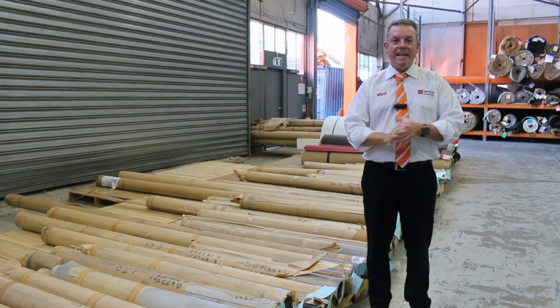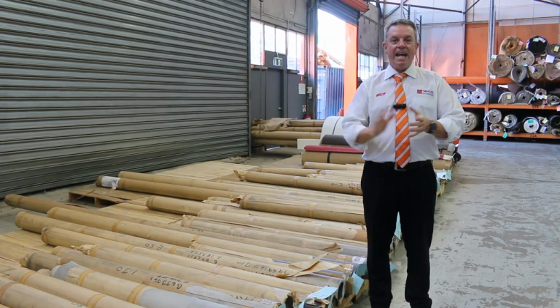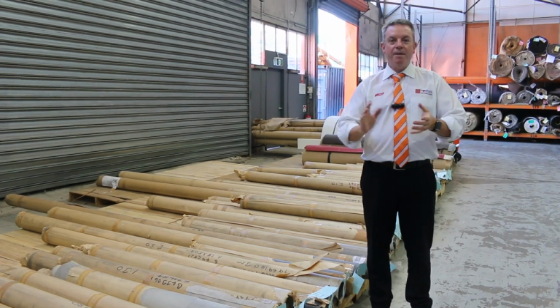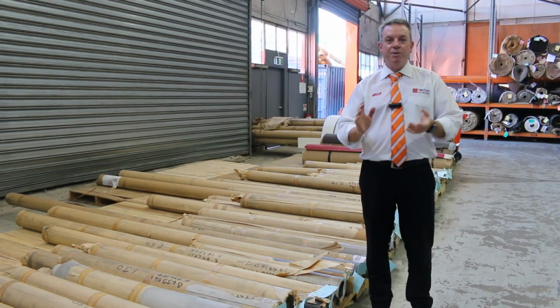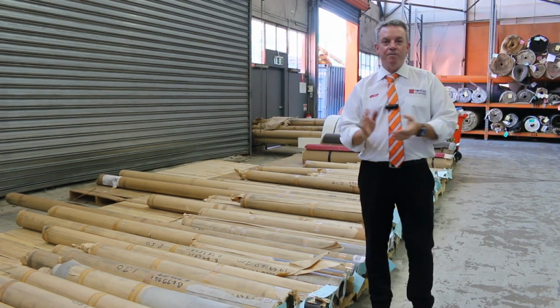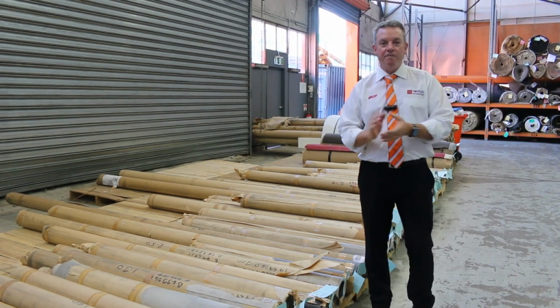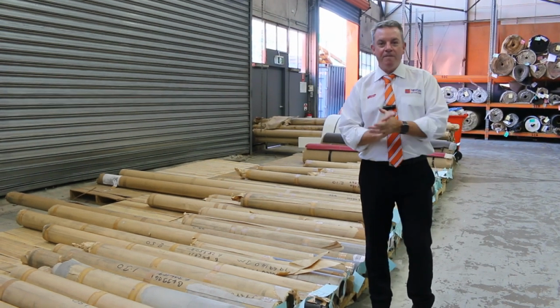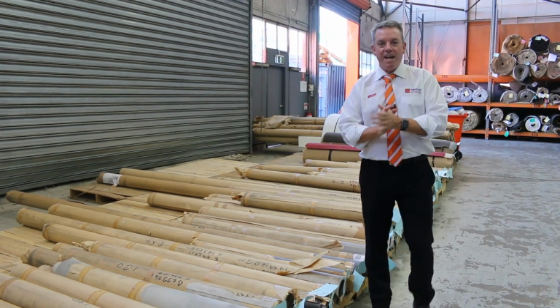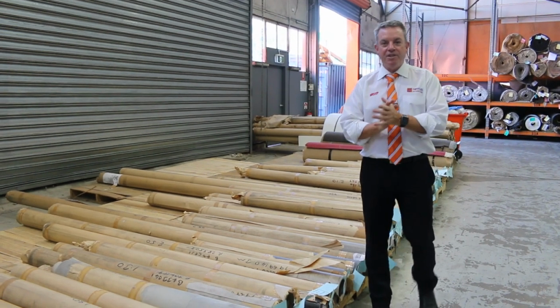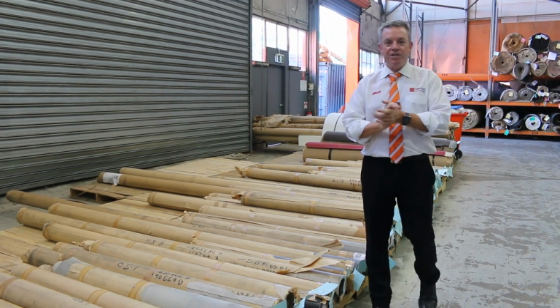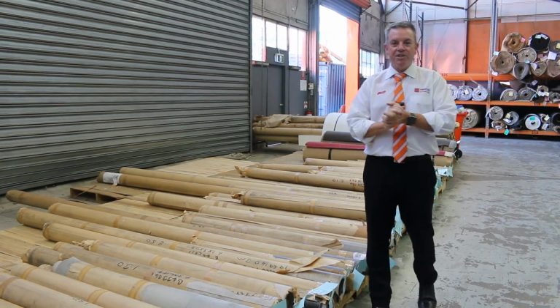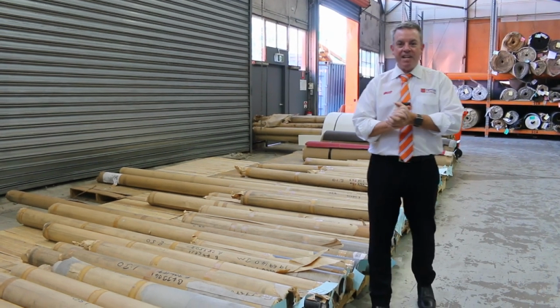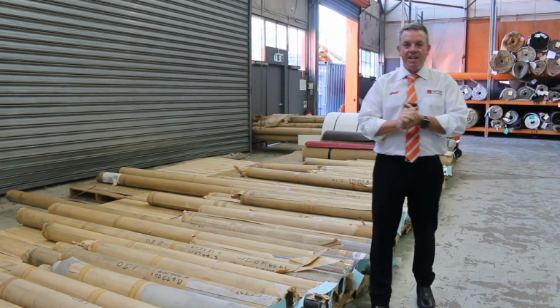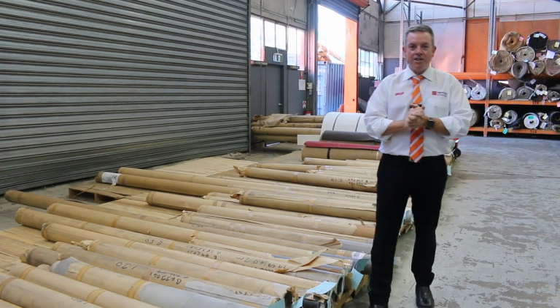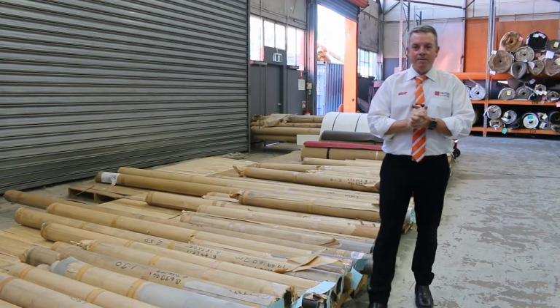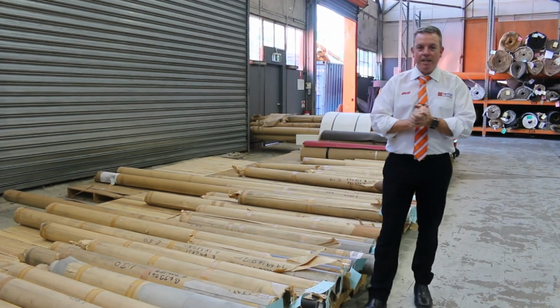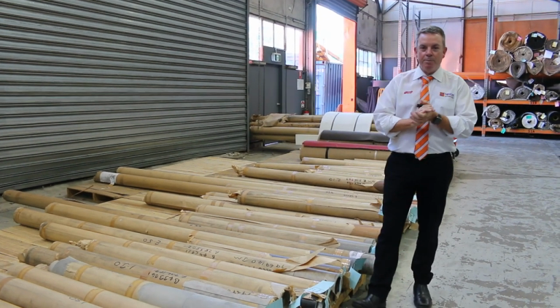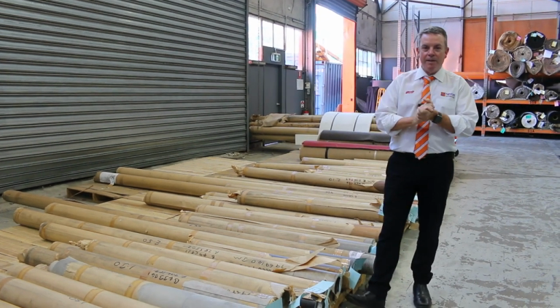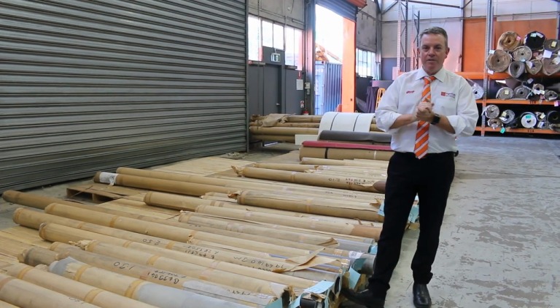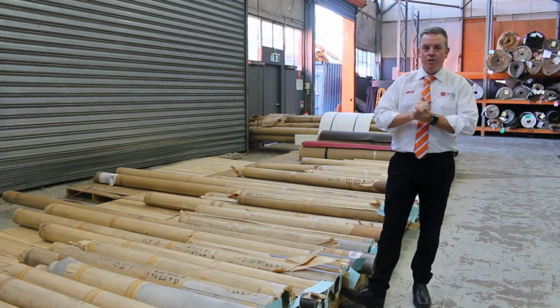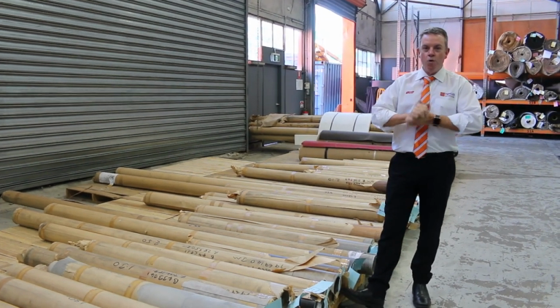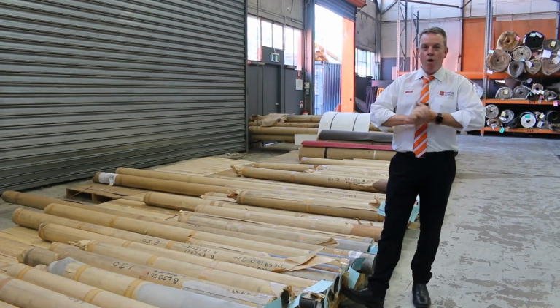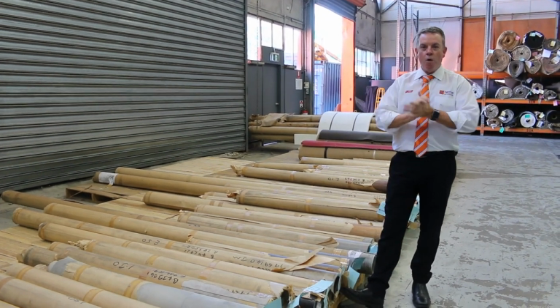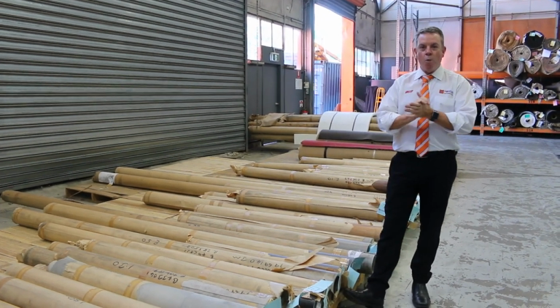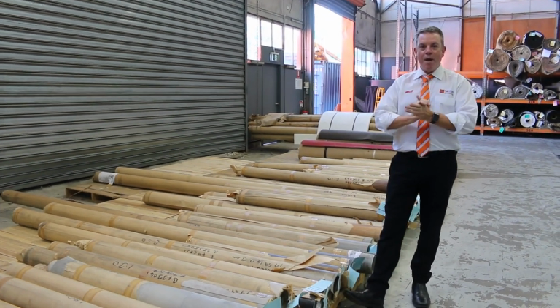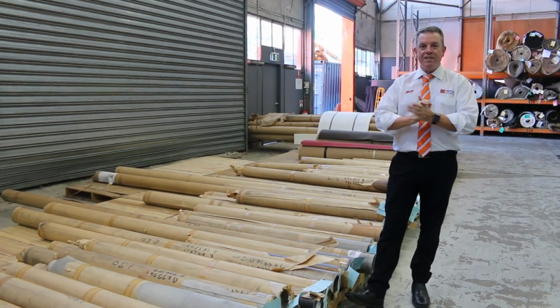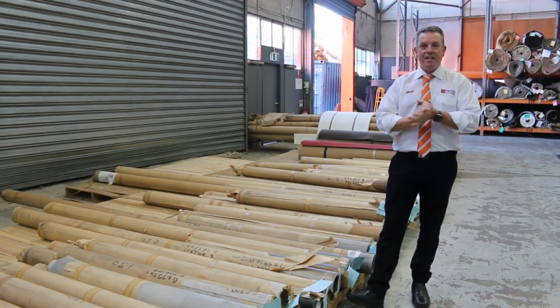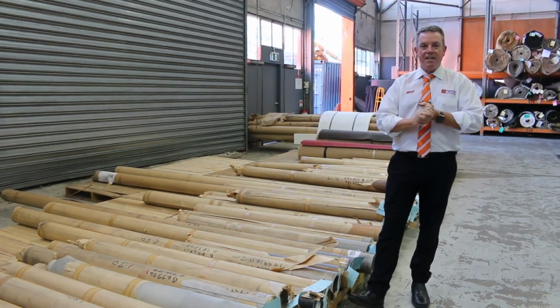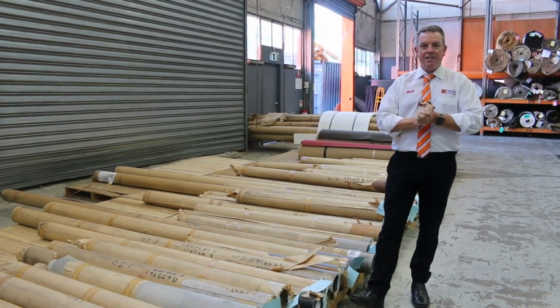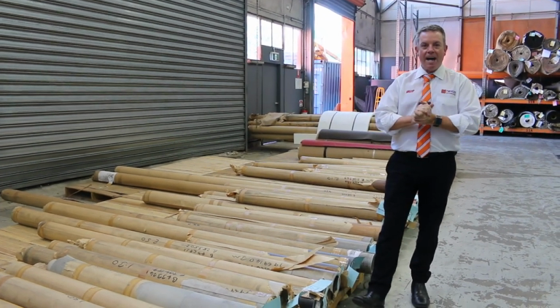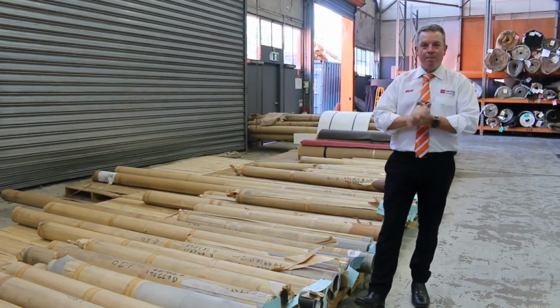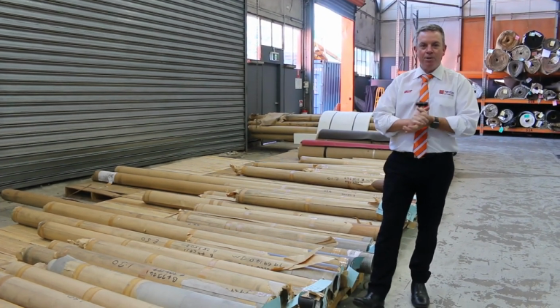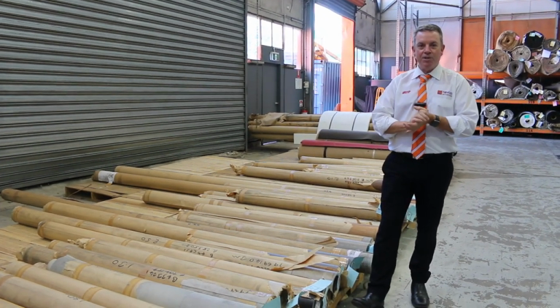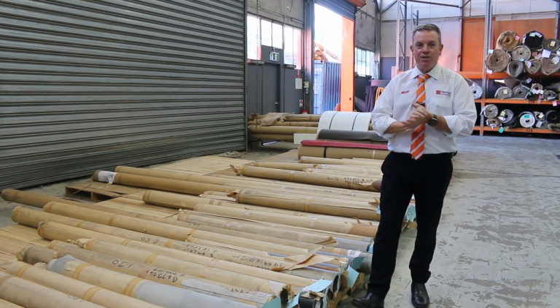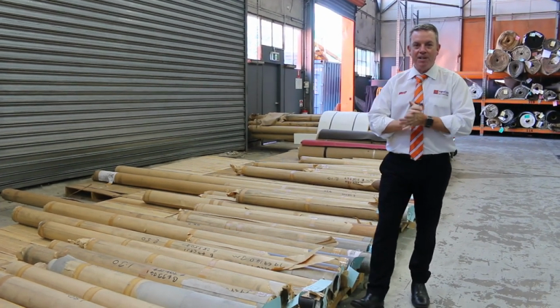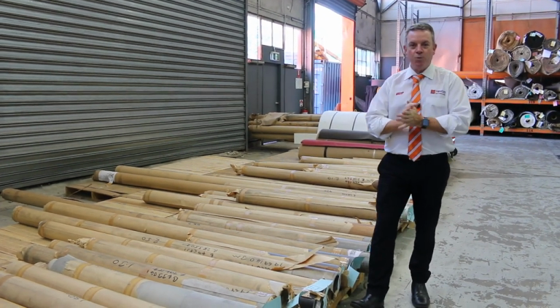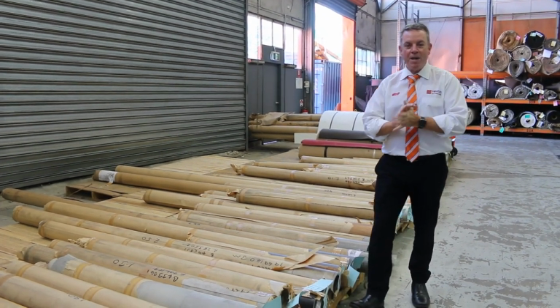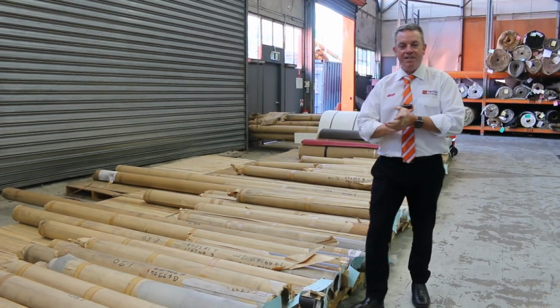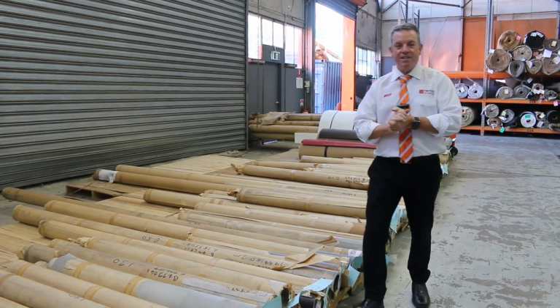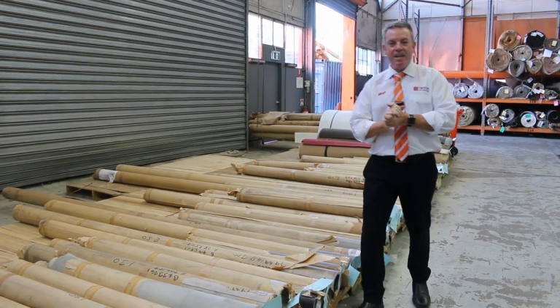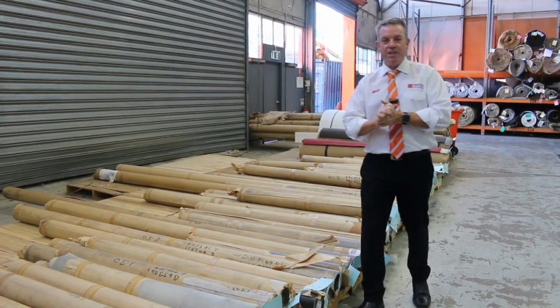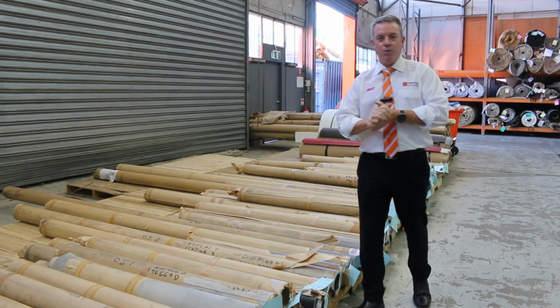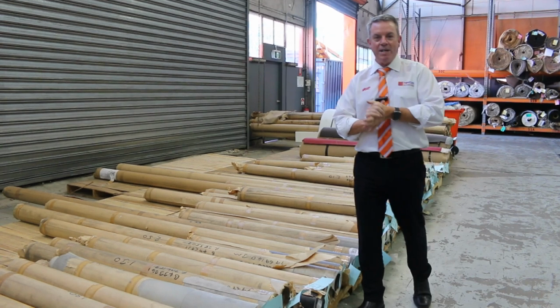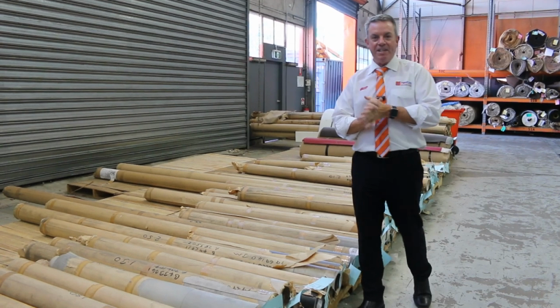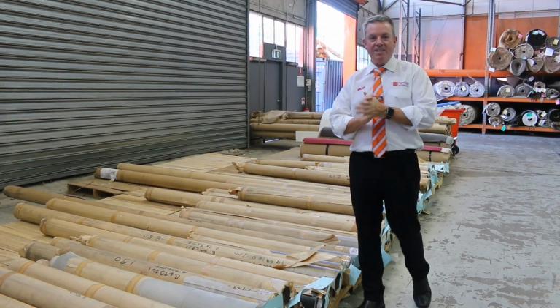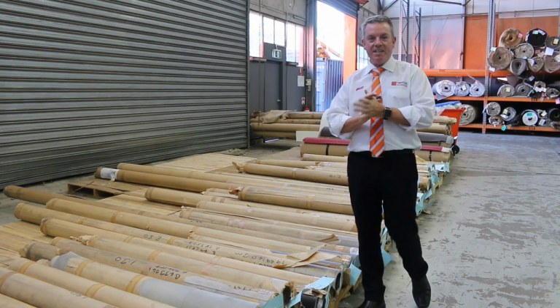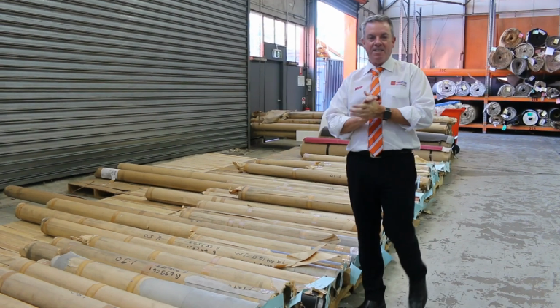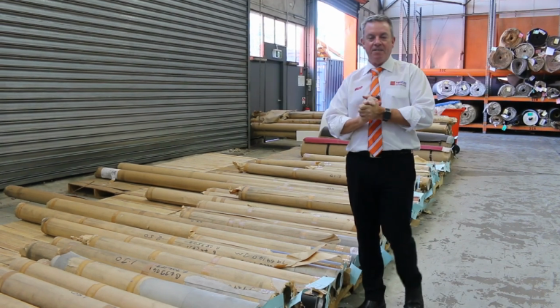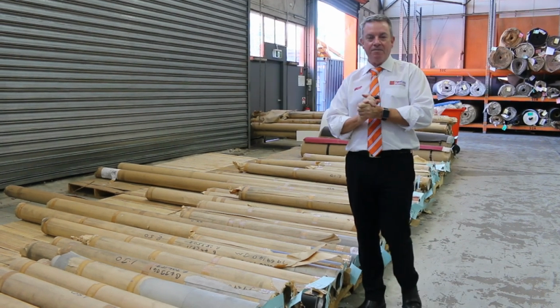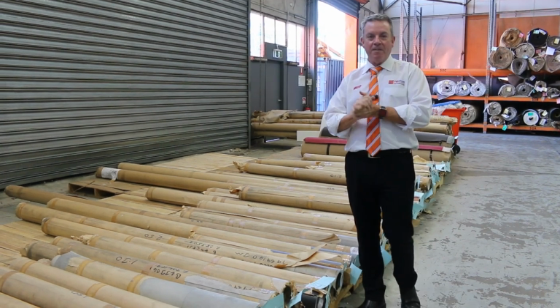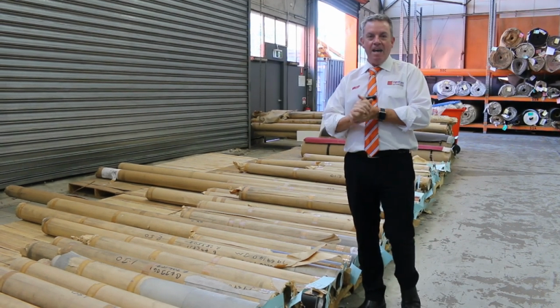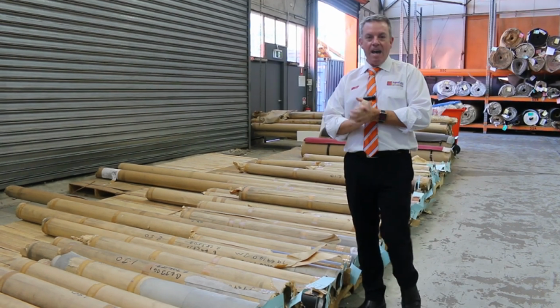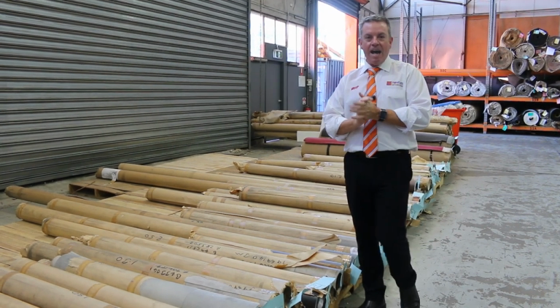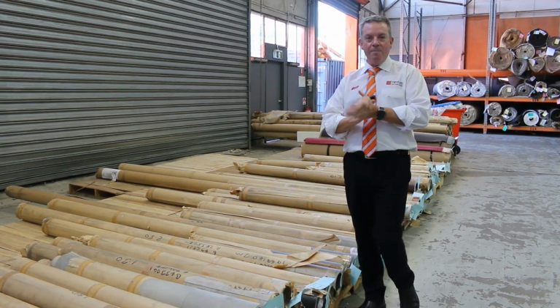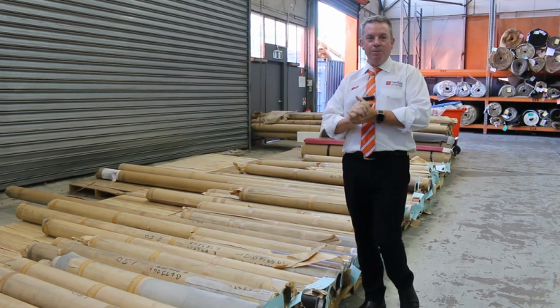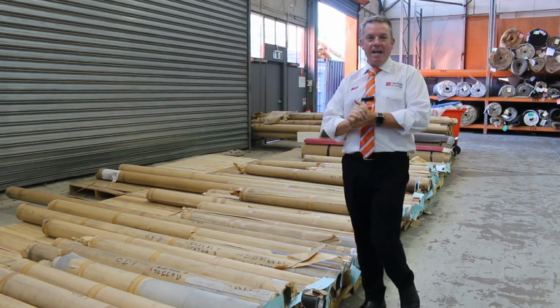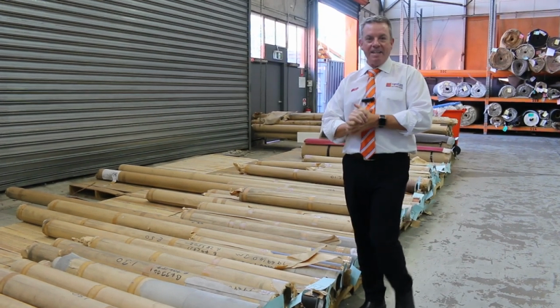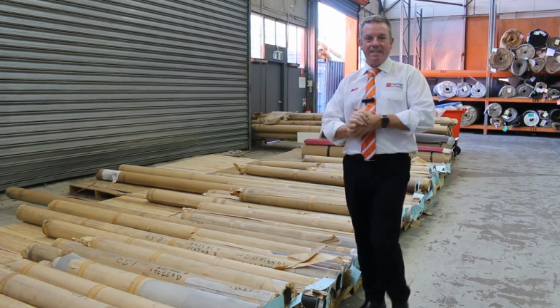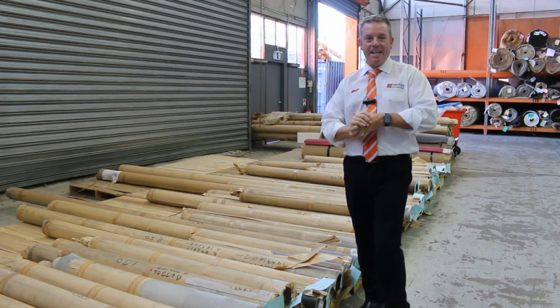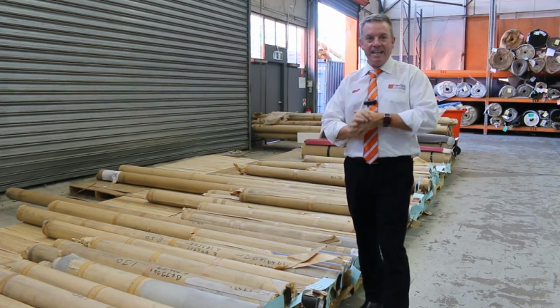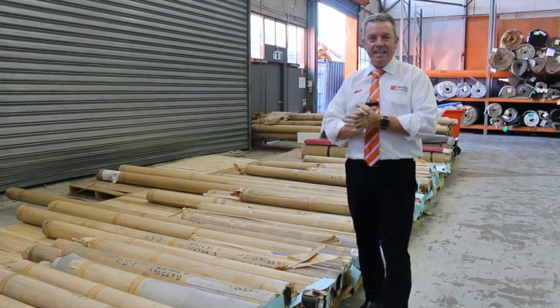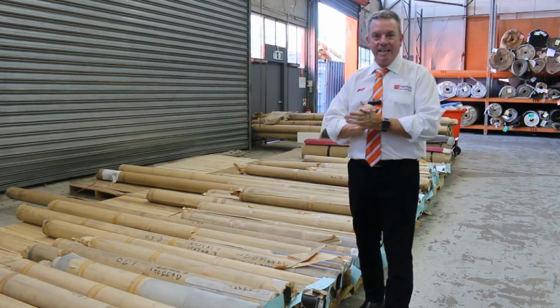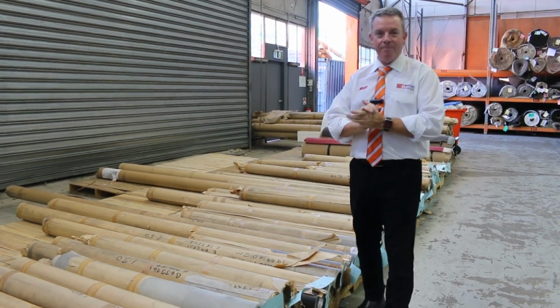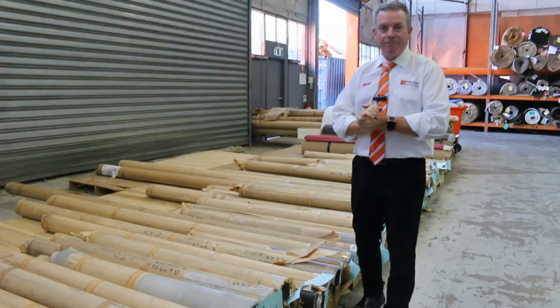G'day, I'm John from Fowls Auction Sales. I'm here to preview Wednesday's Carpet Auction — that's Wednesday the 26th of April at 10am.